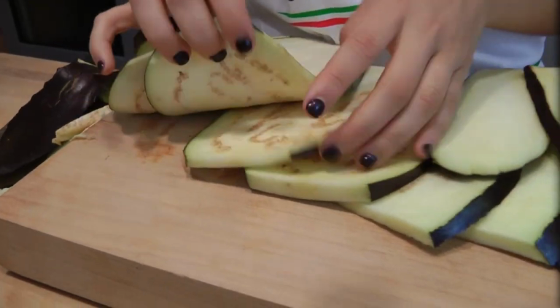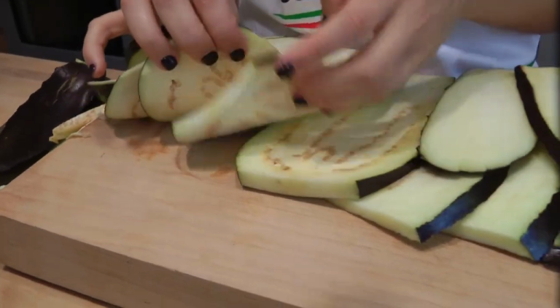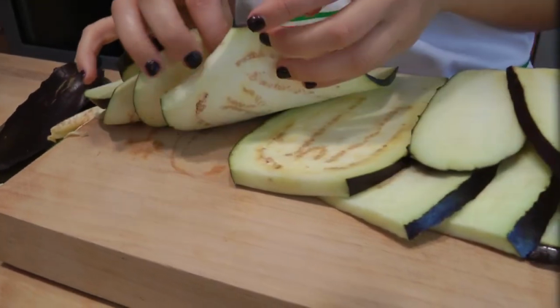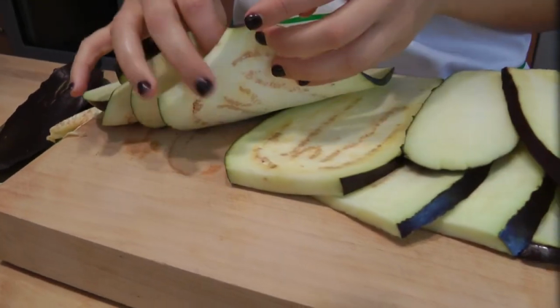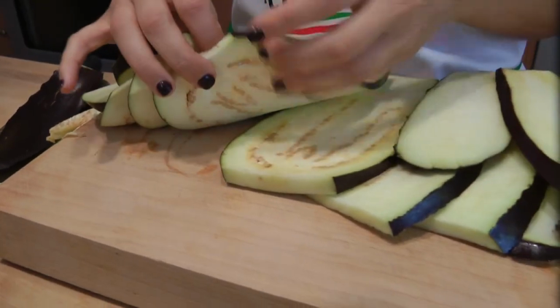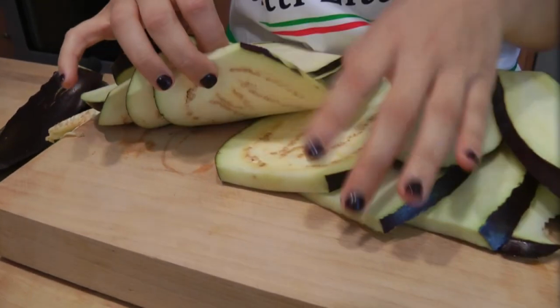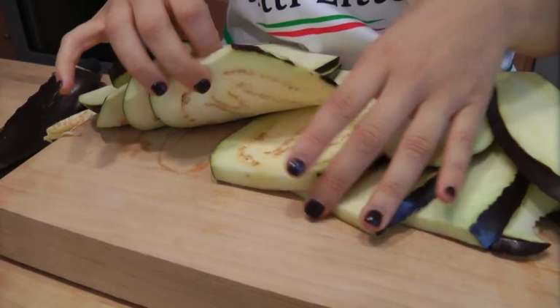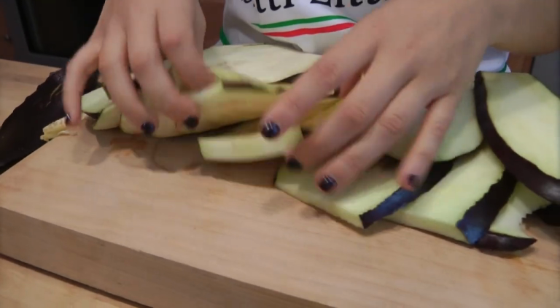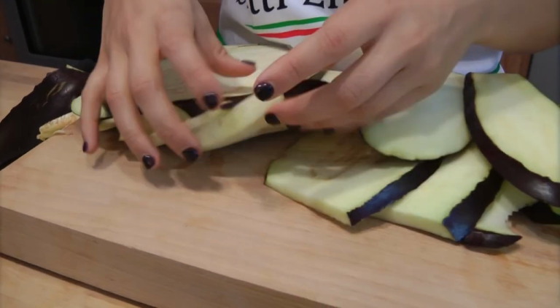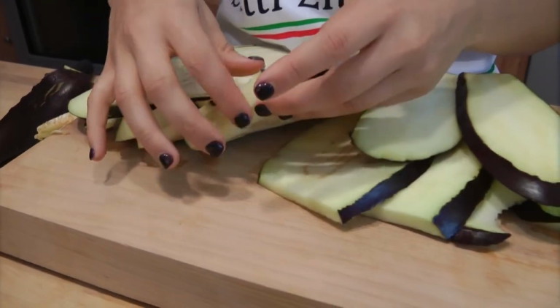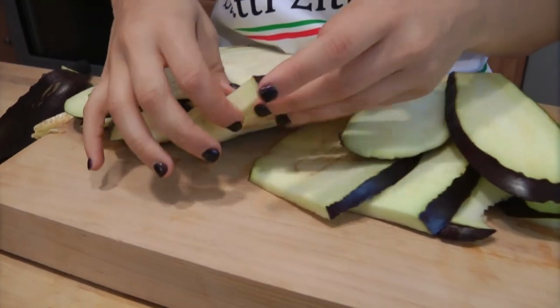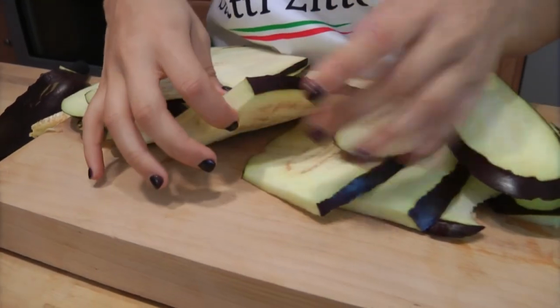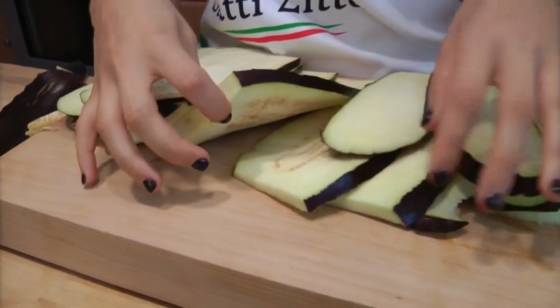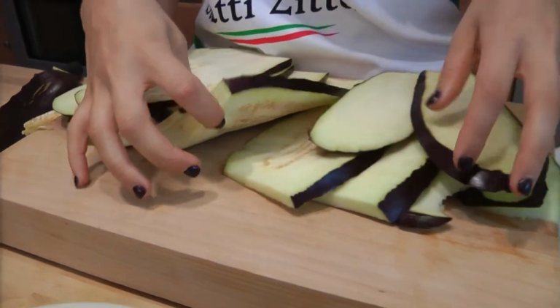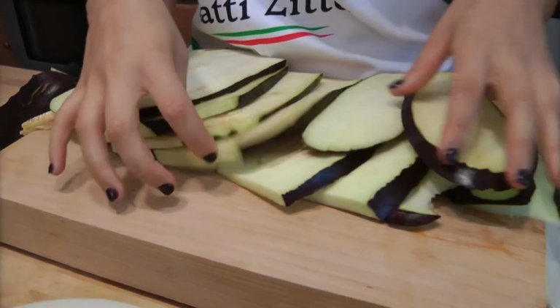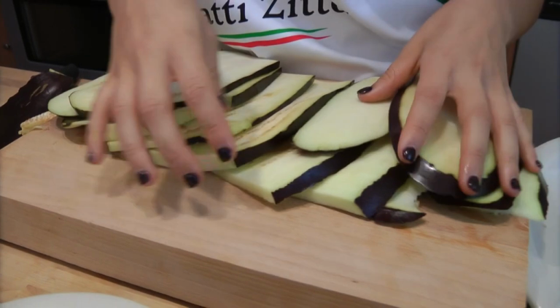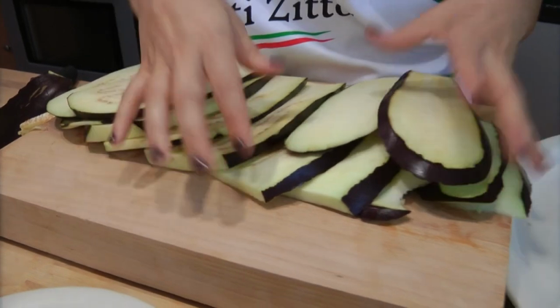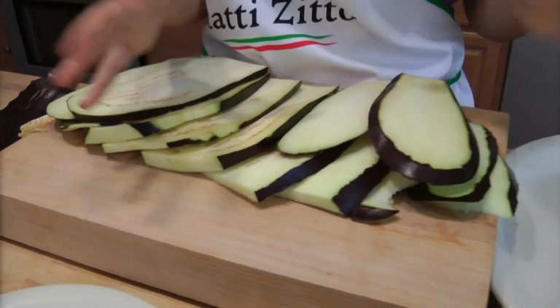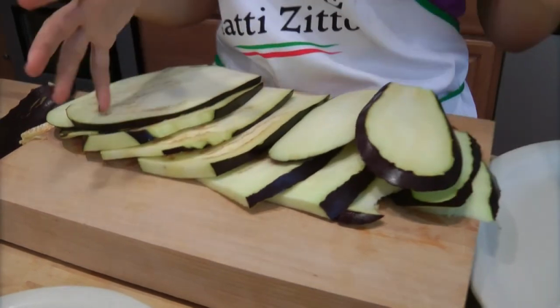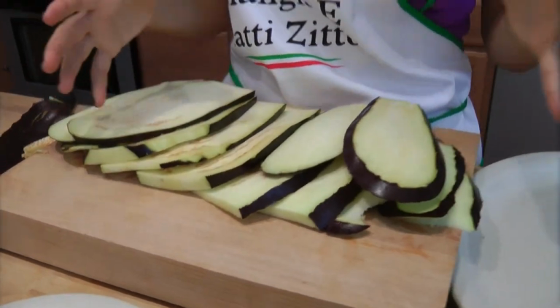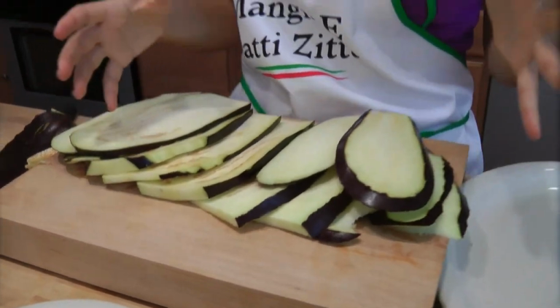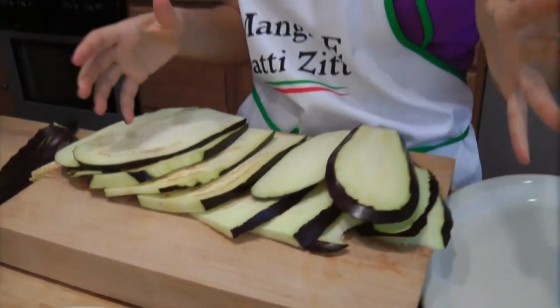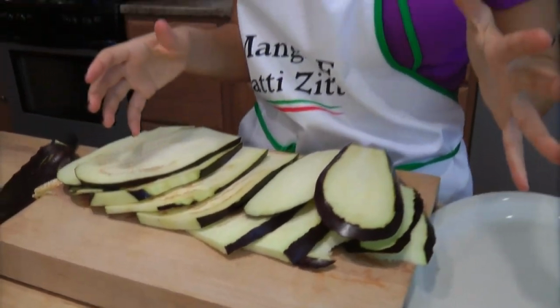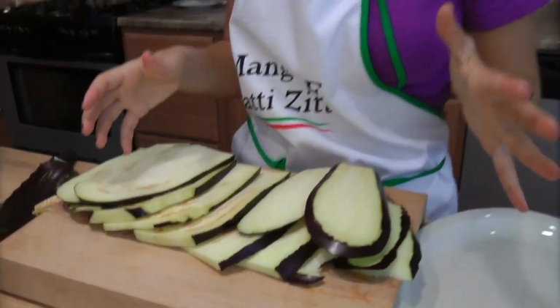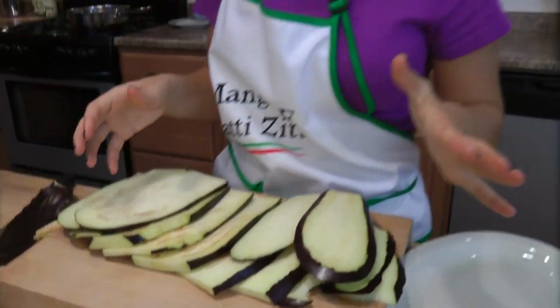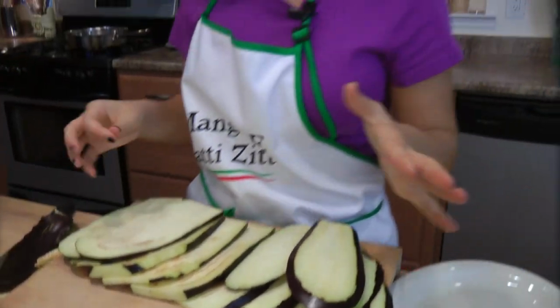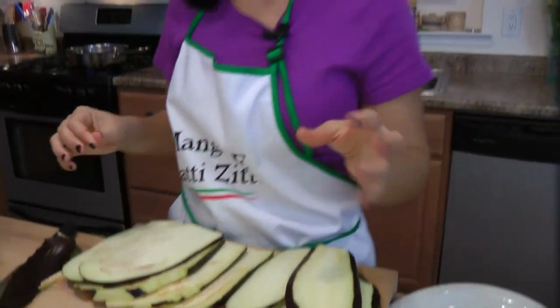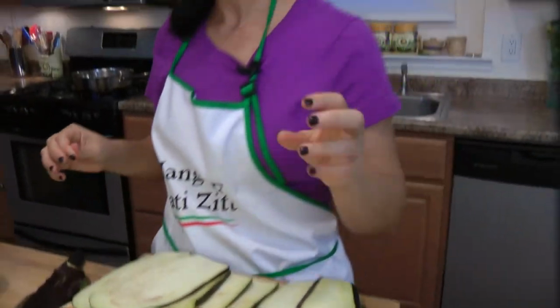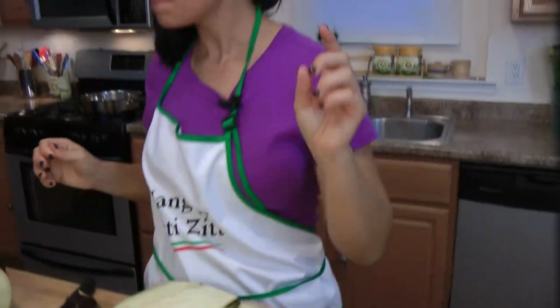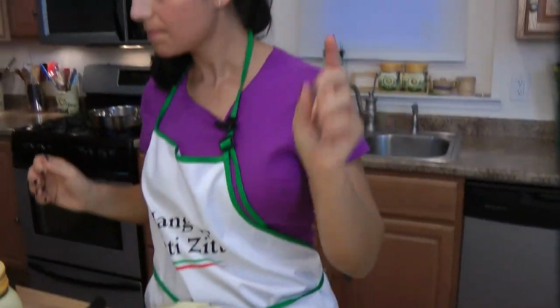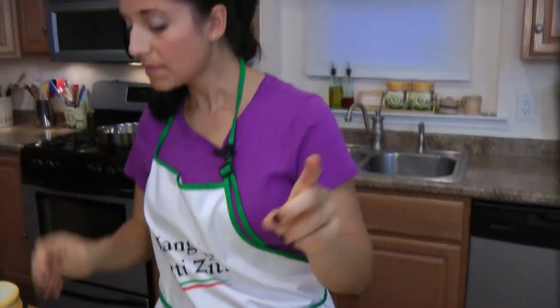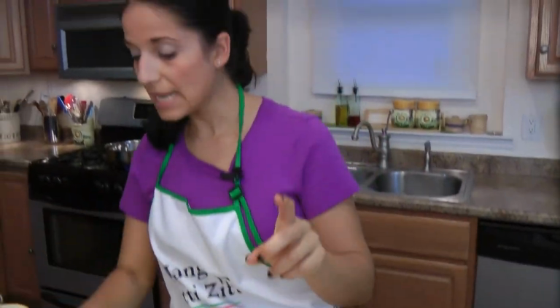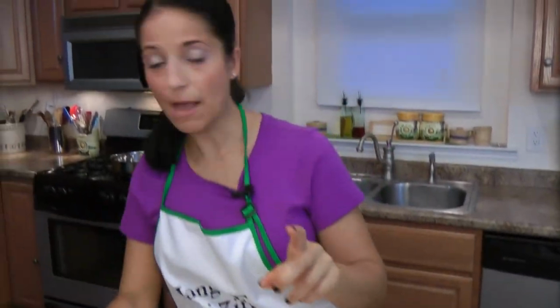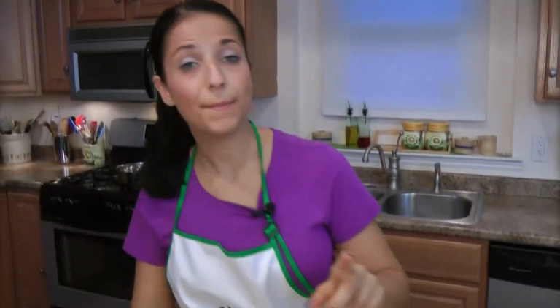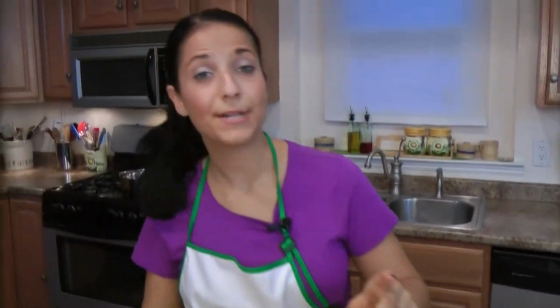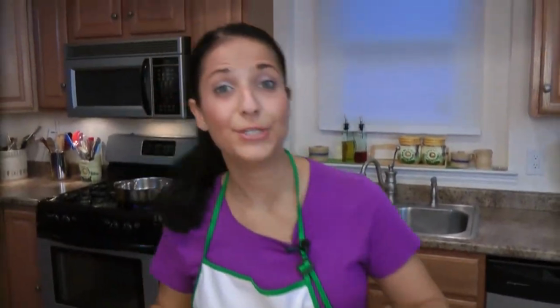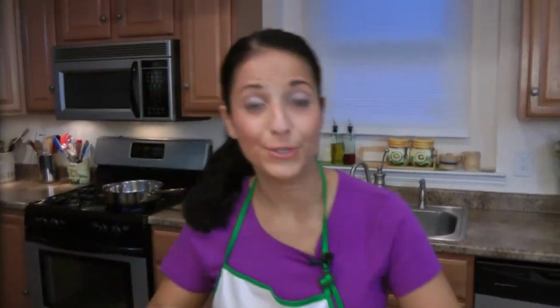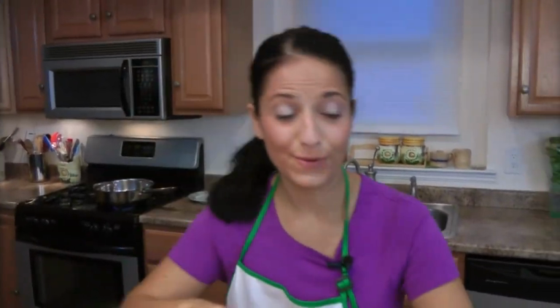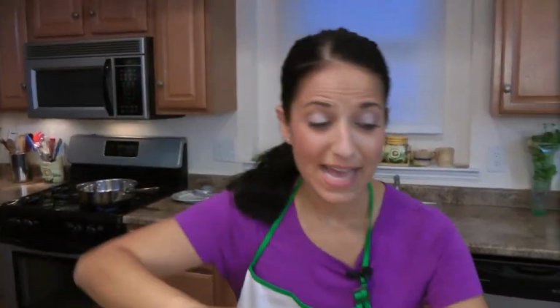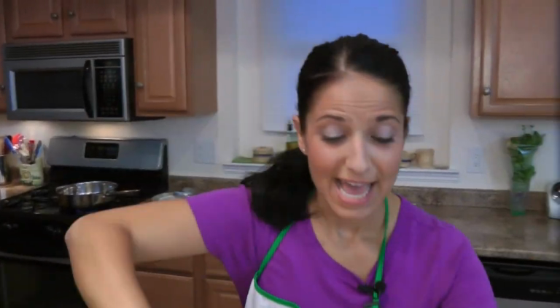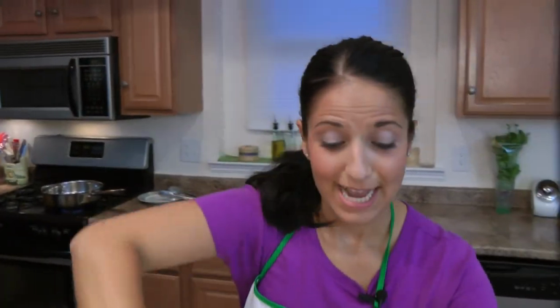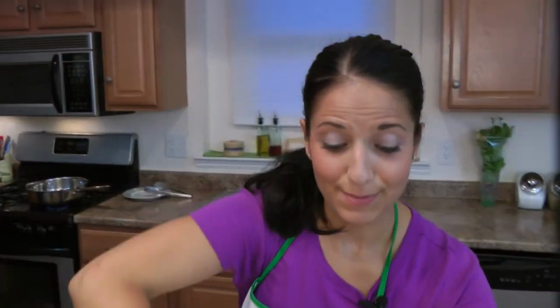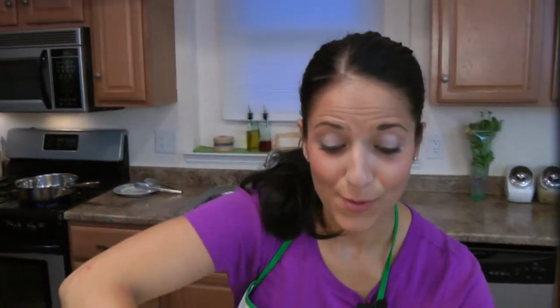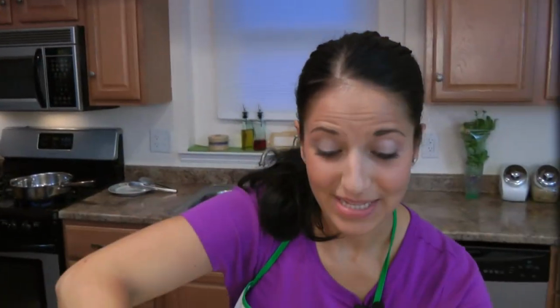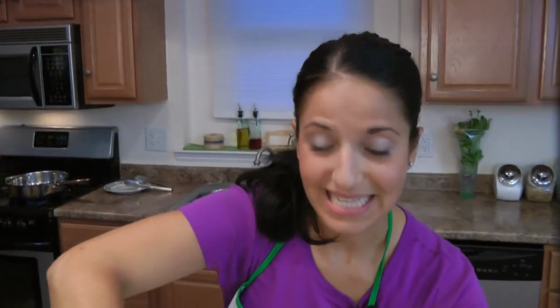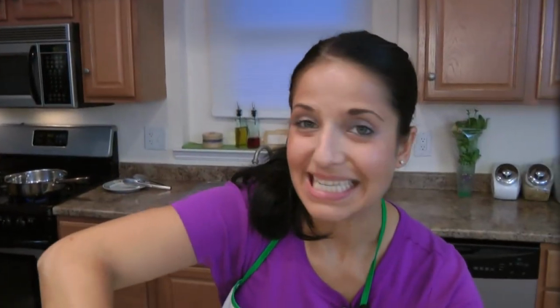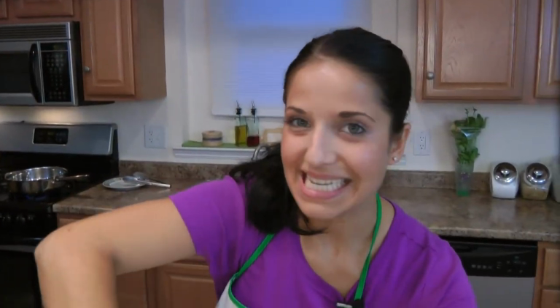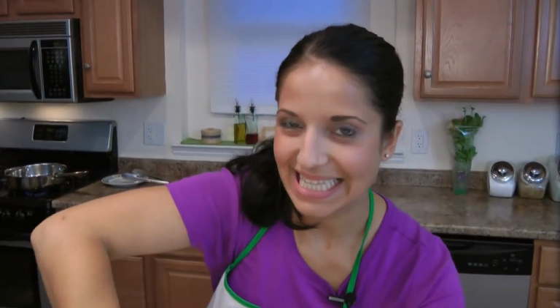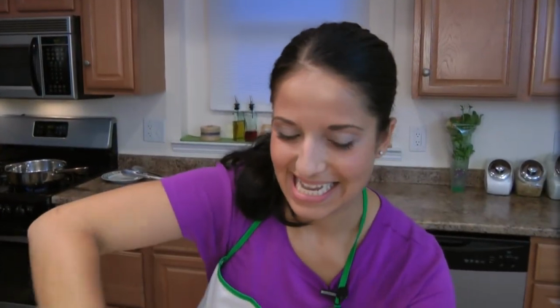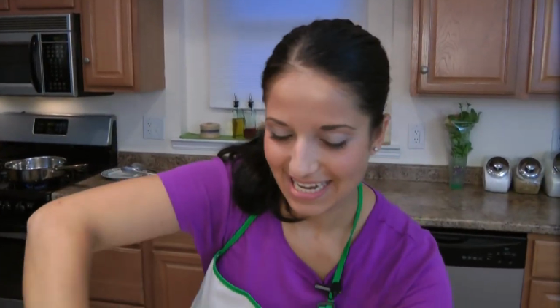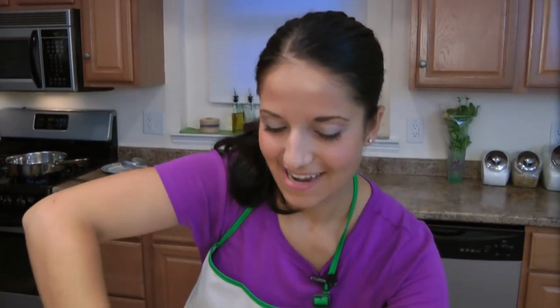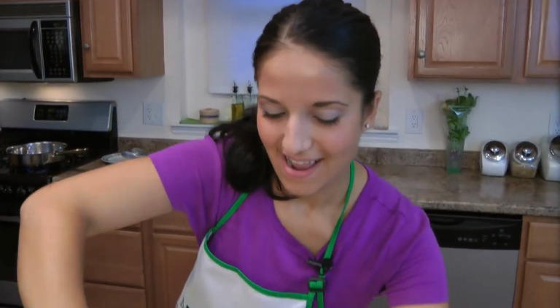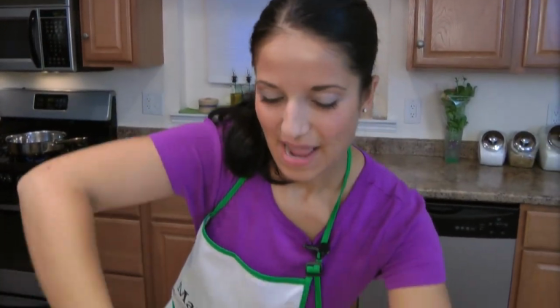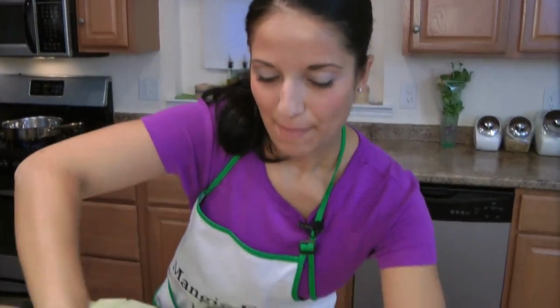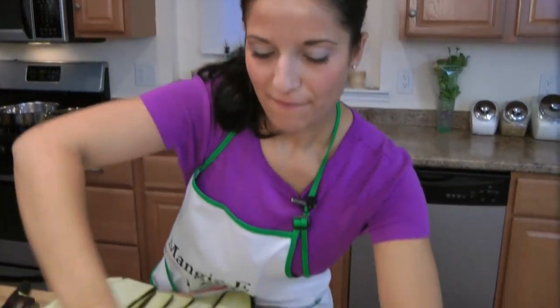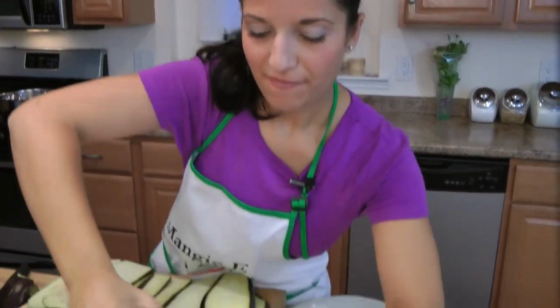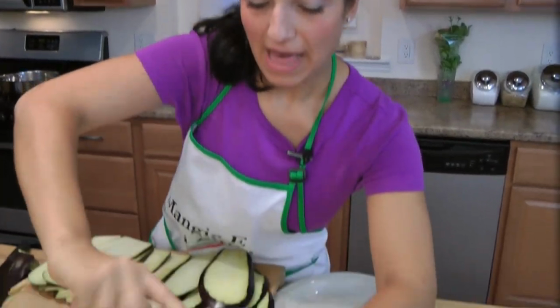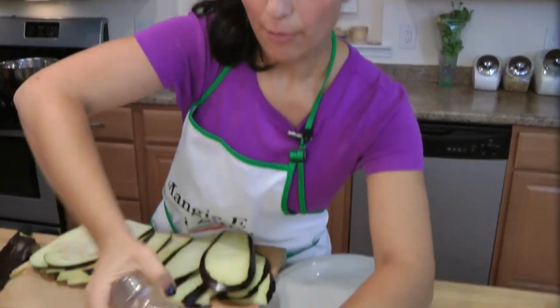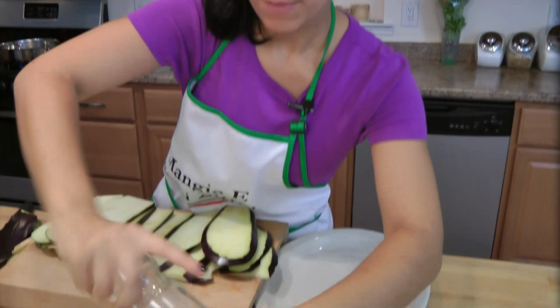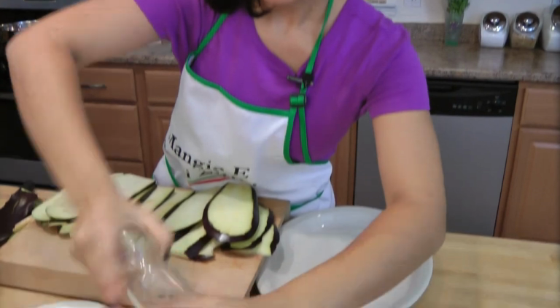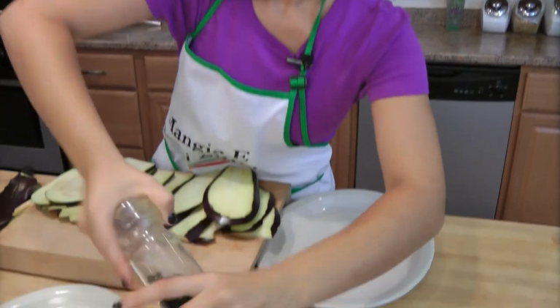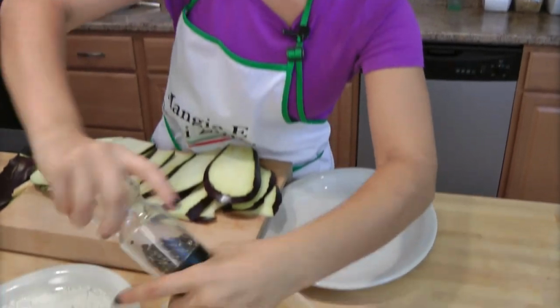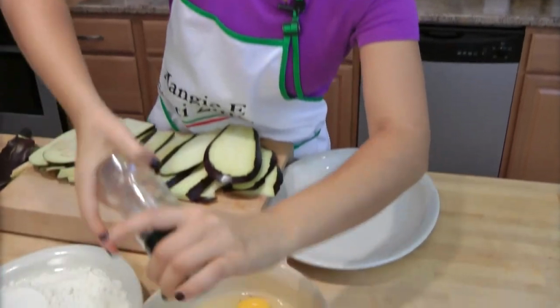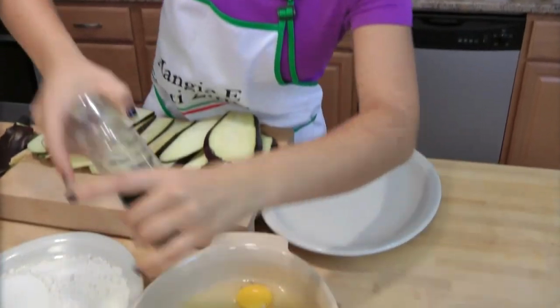I have all my eggplant thinly cut — about an eighth of an inch thick. Now I'm going to season my flour and my eggs.